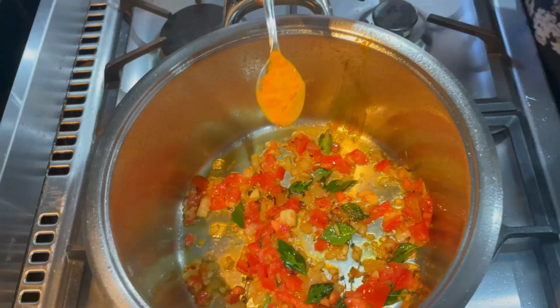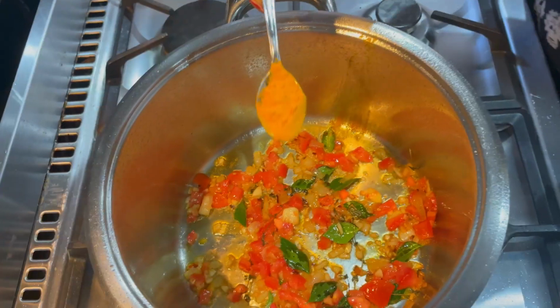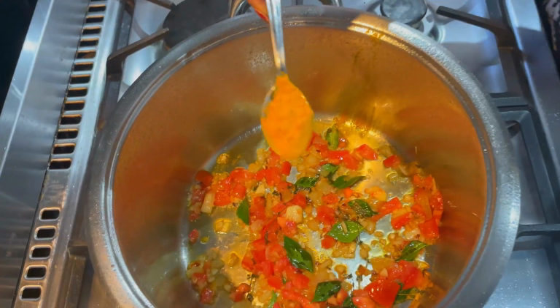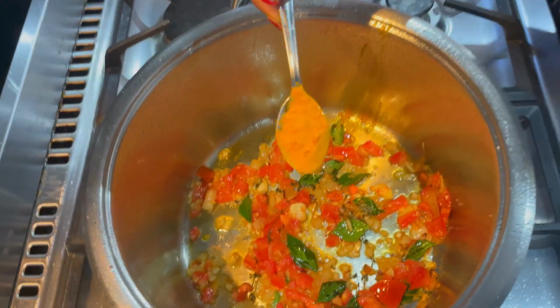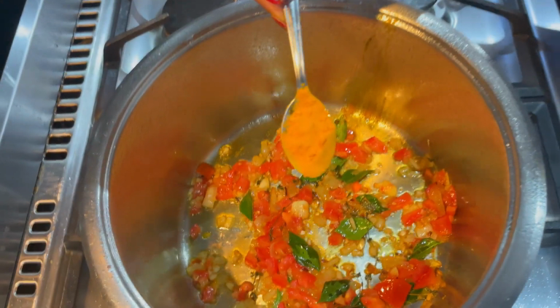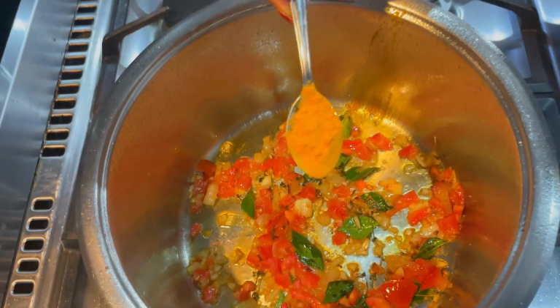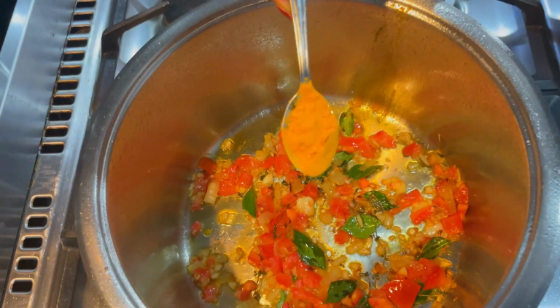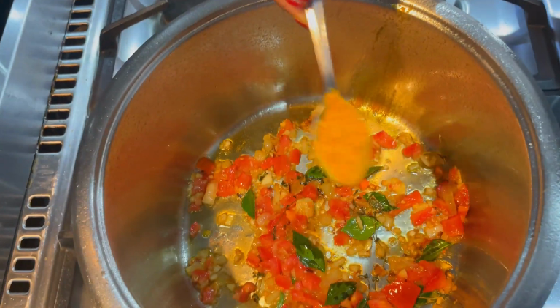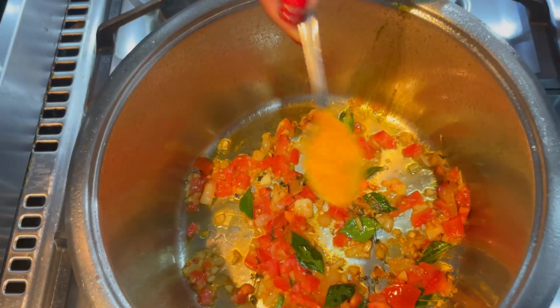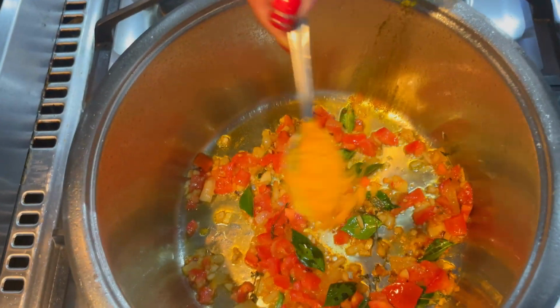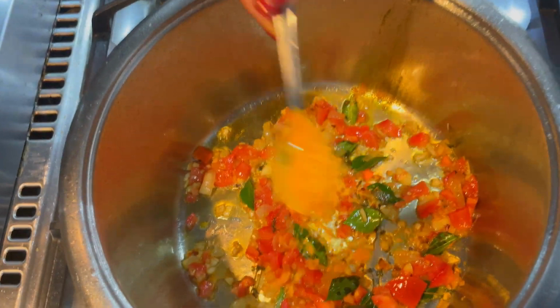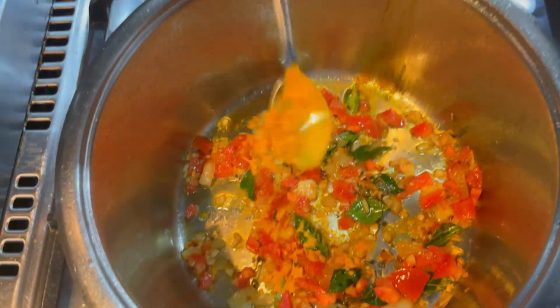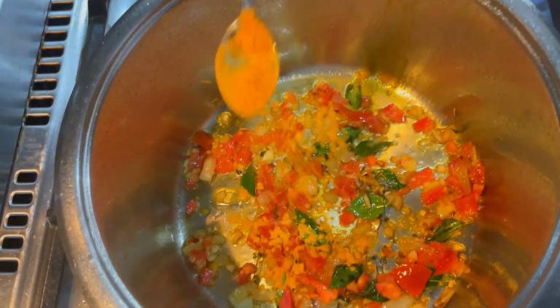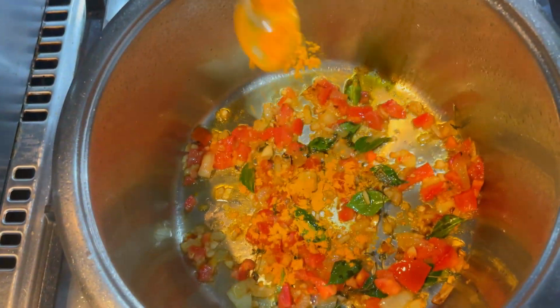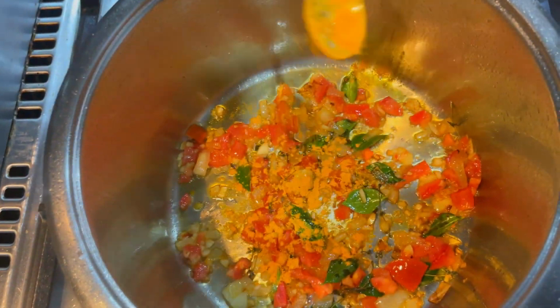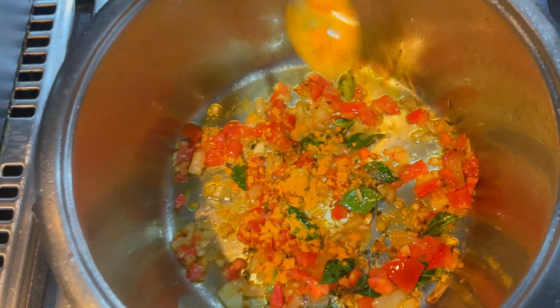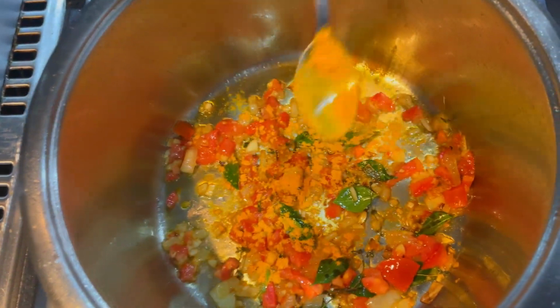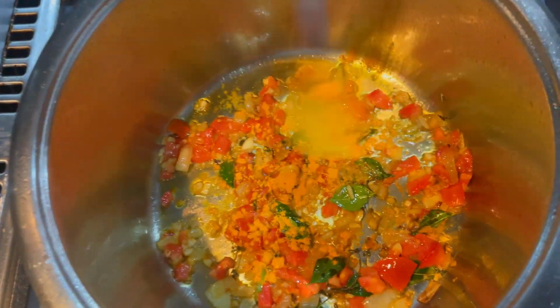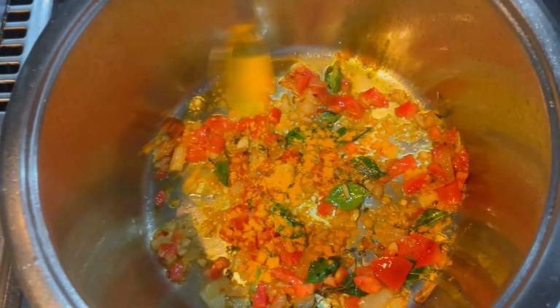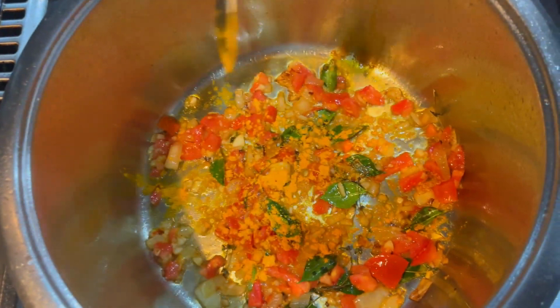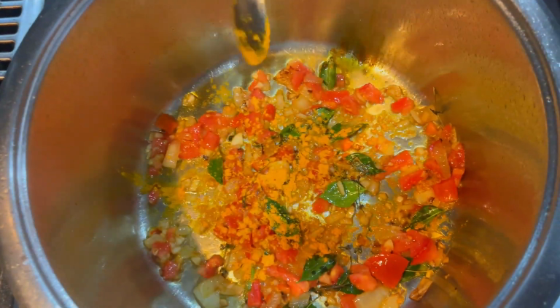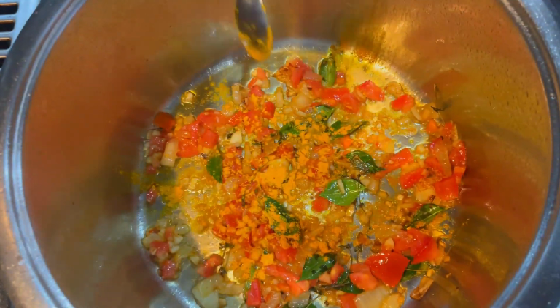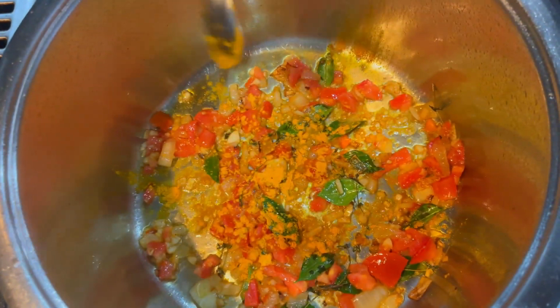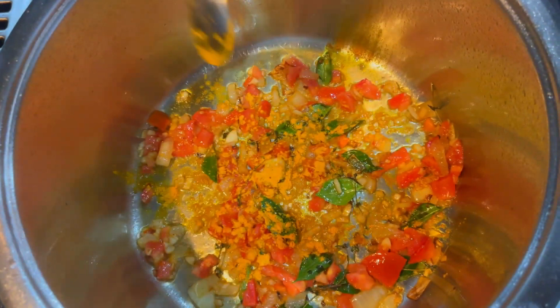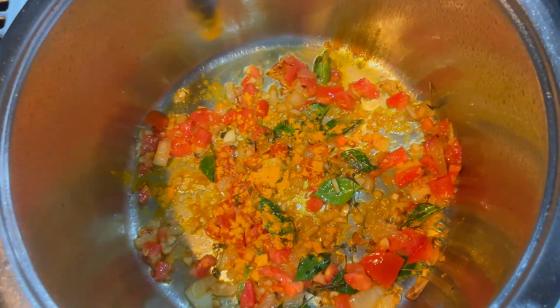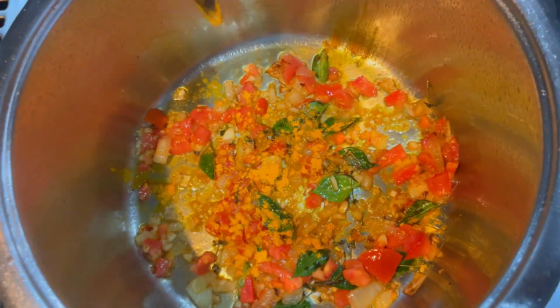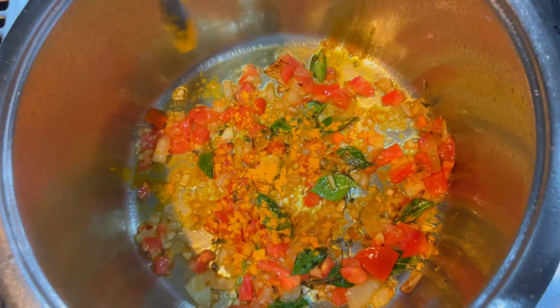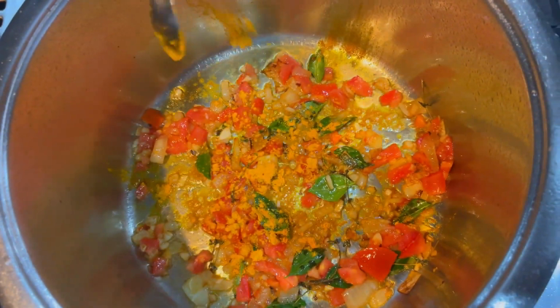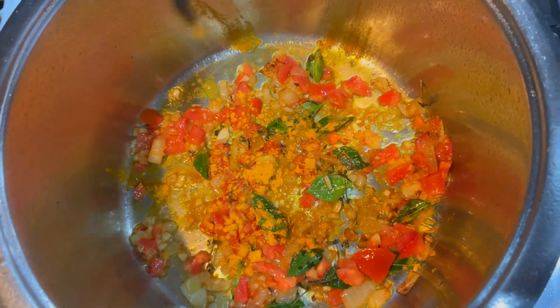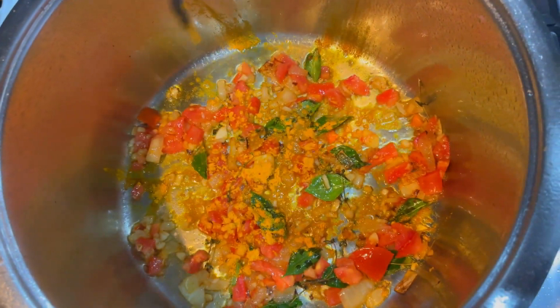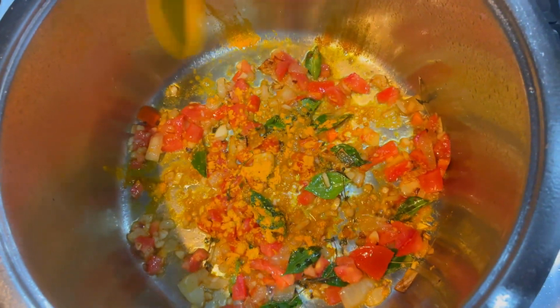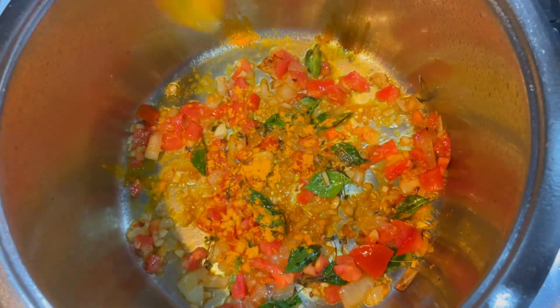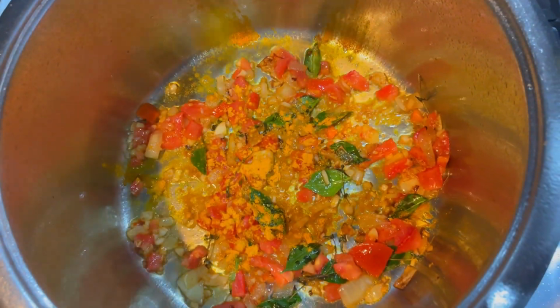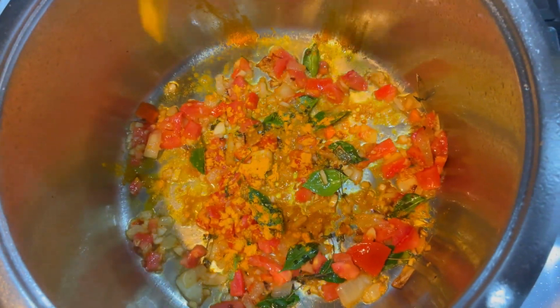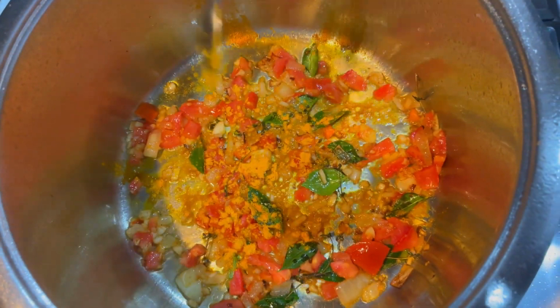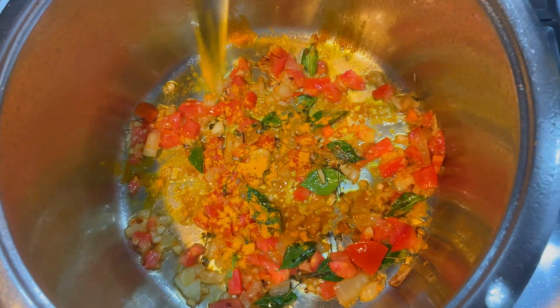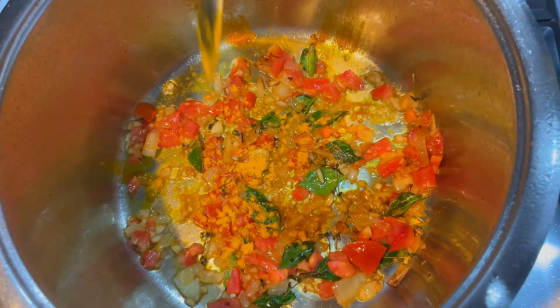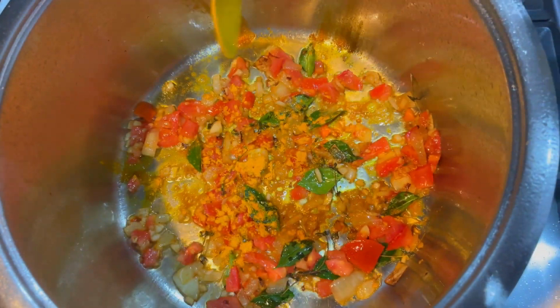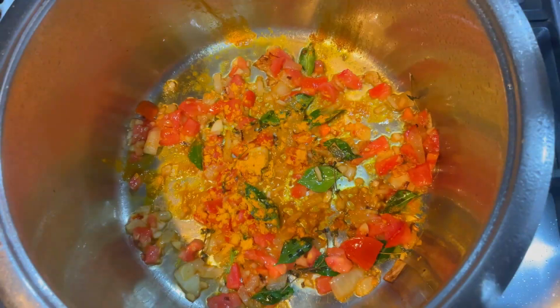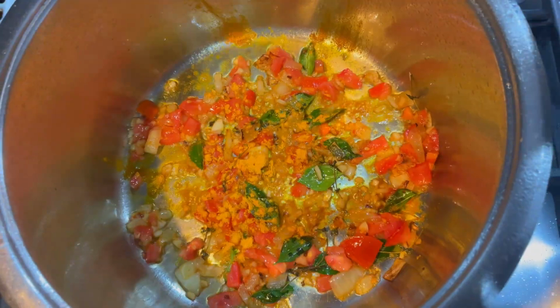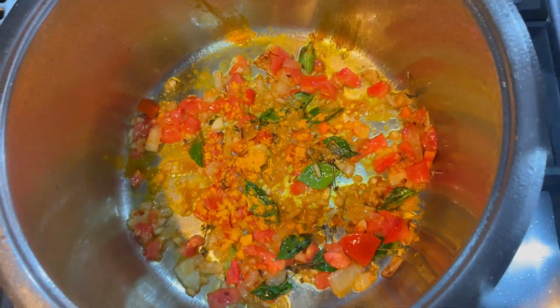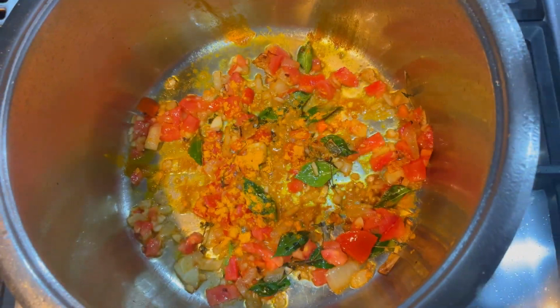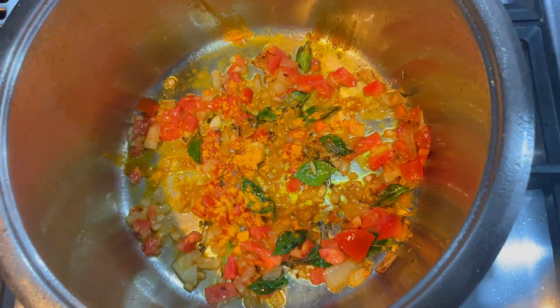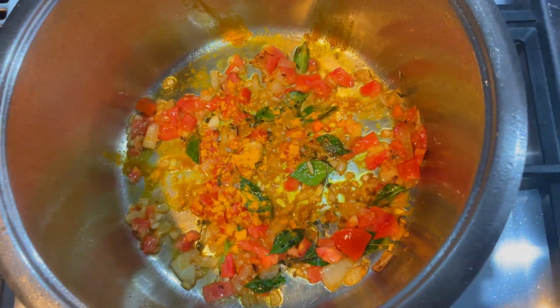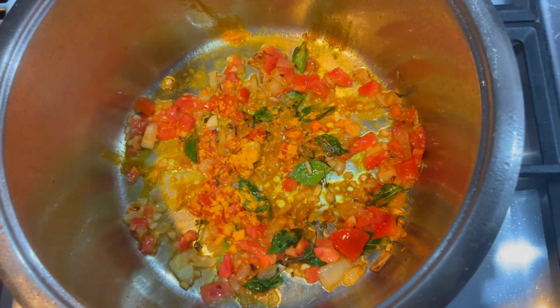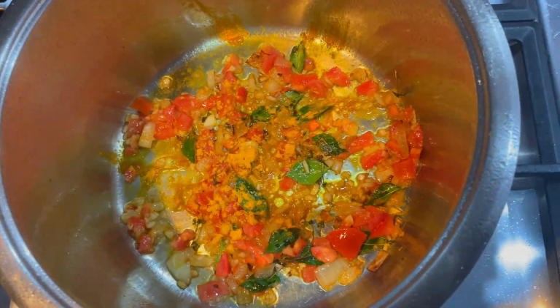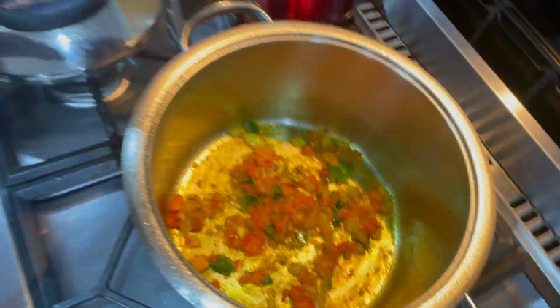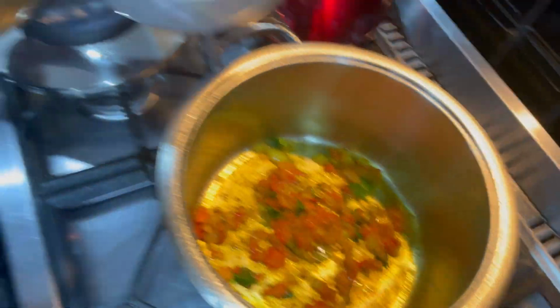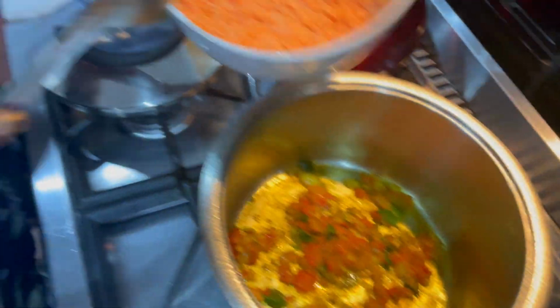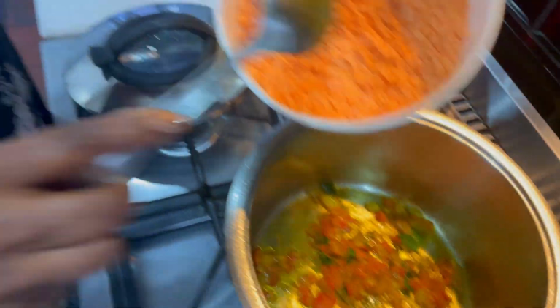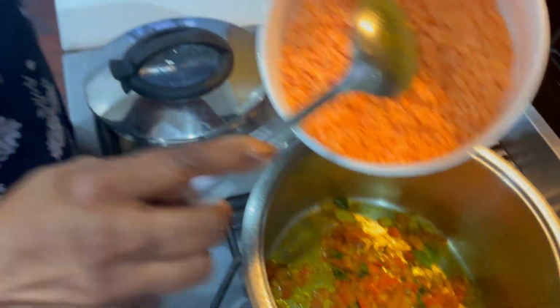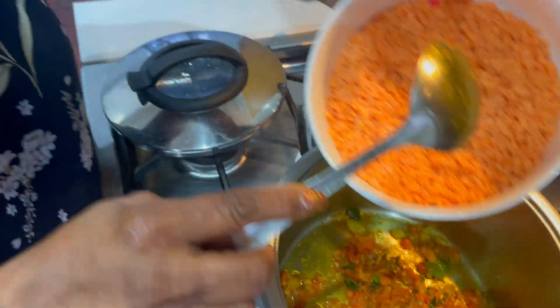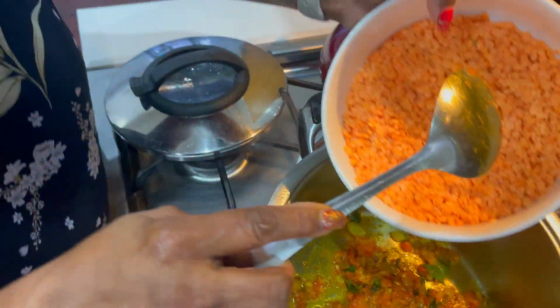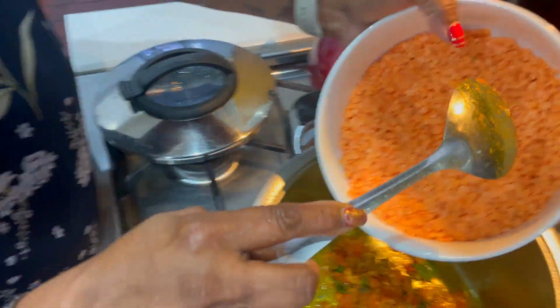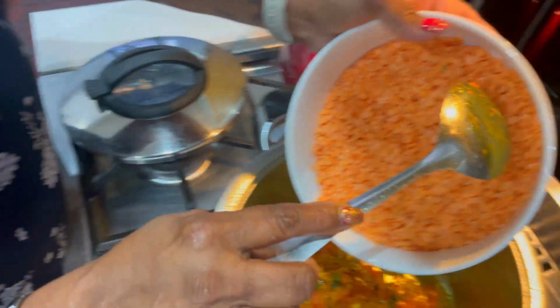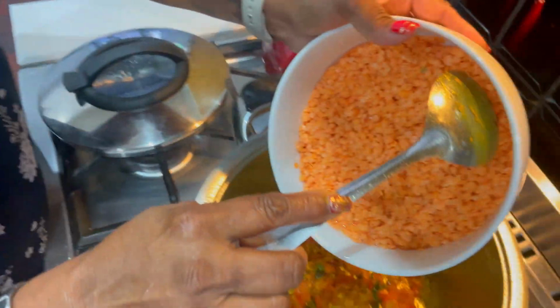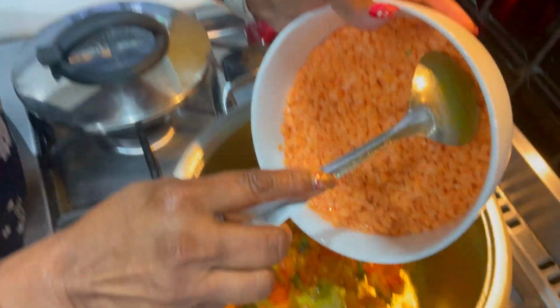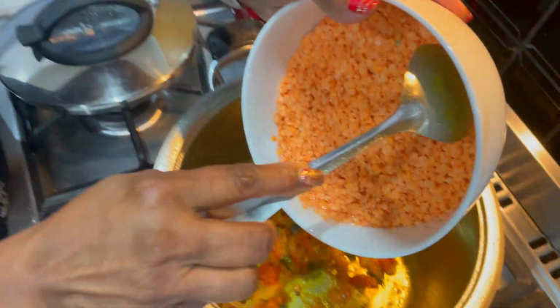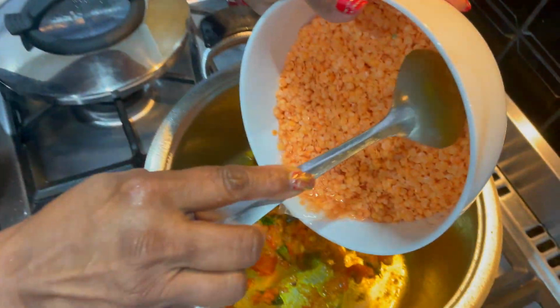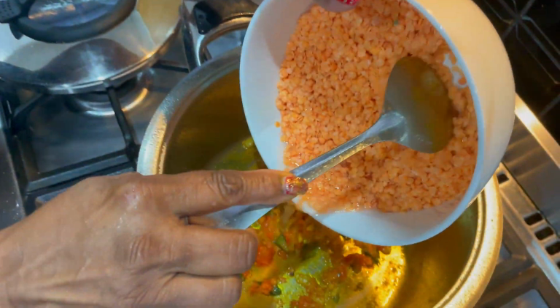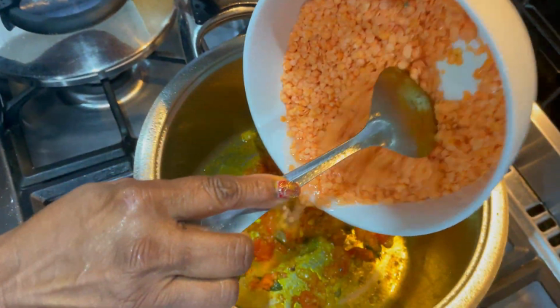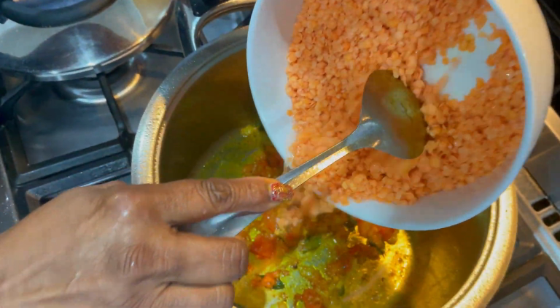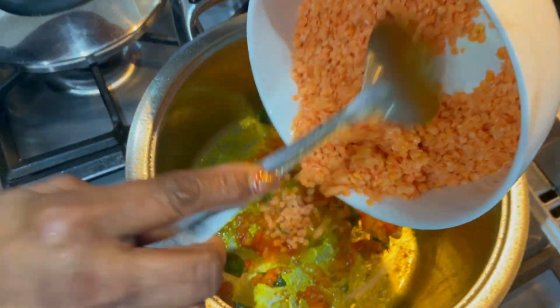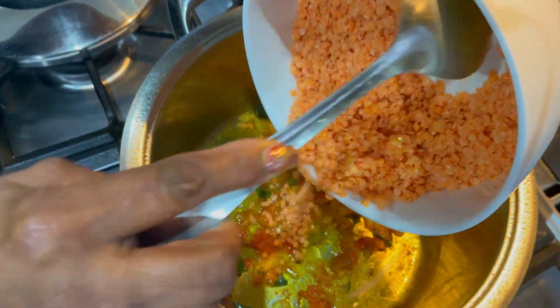We're adding the turmeric in now, but you can also add it in after you put the dough in. Now we're just going to add the lentils here.